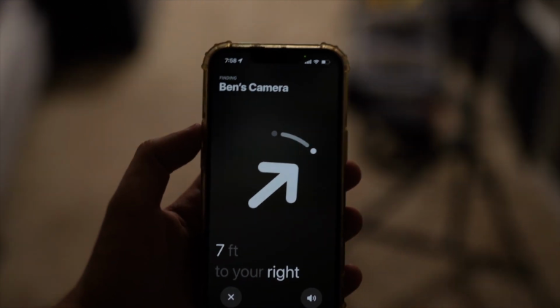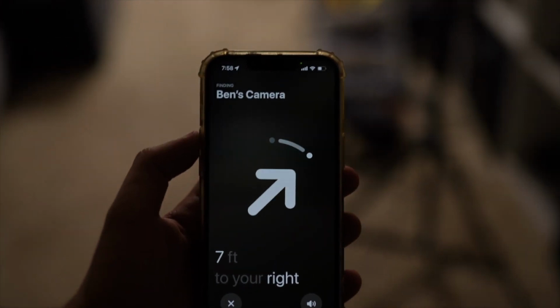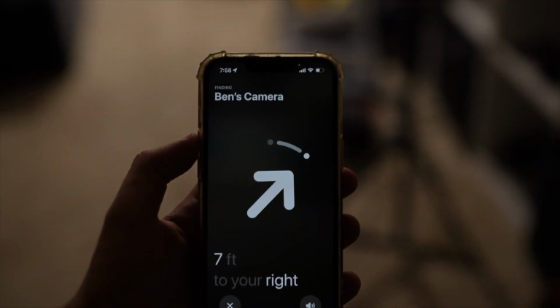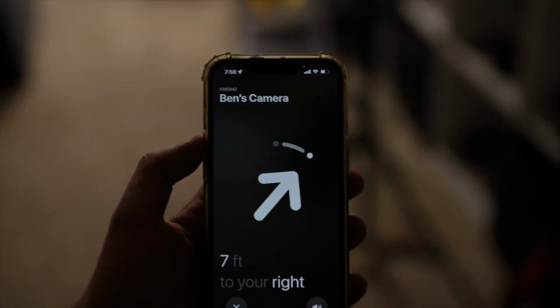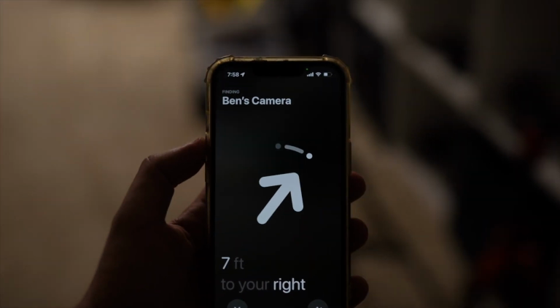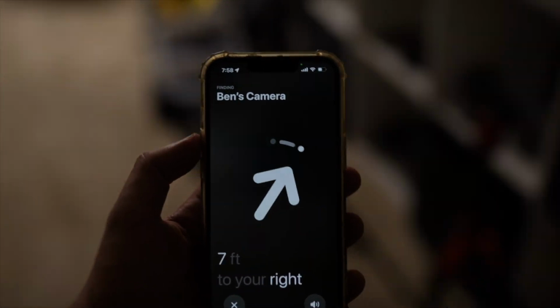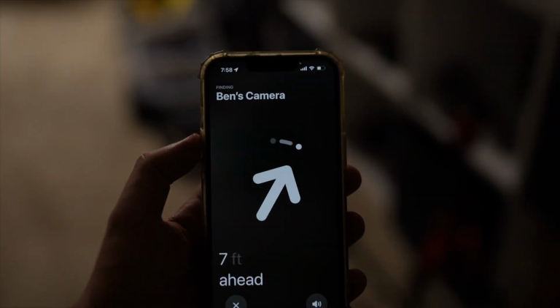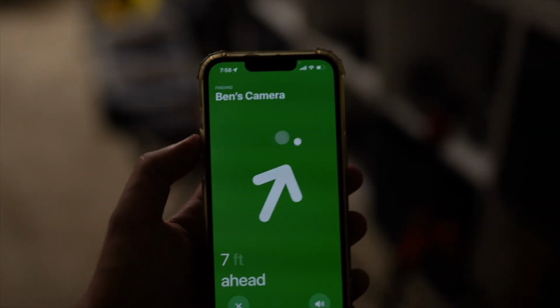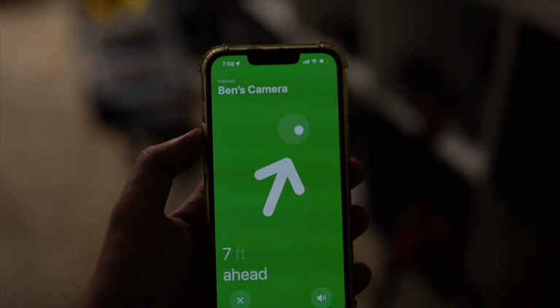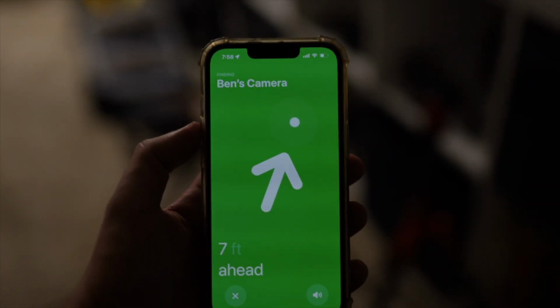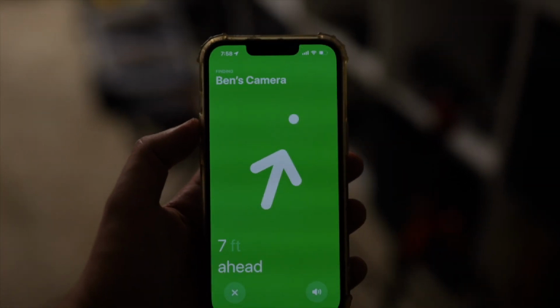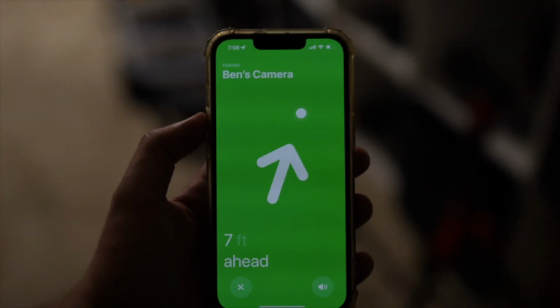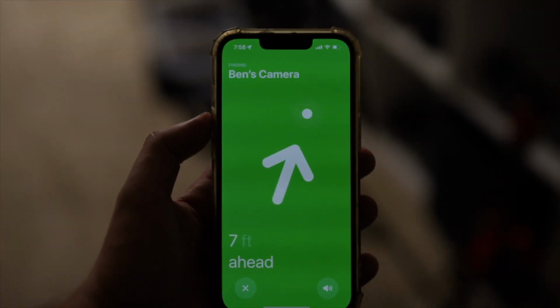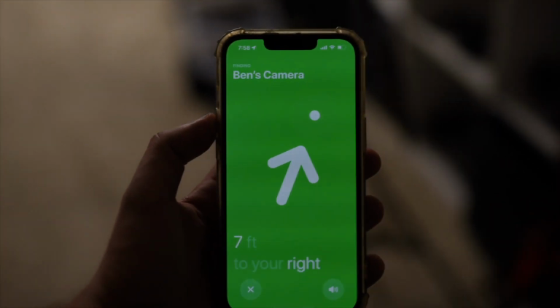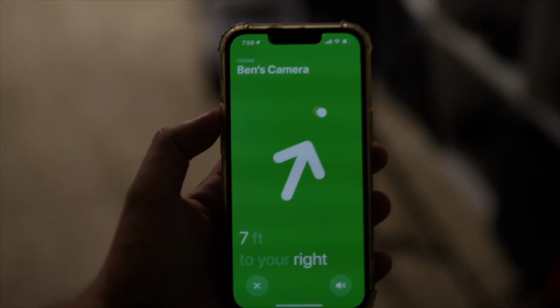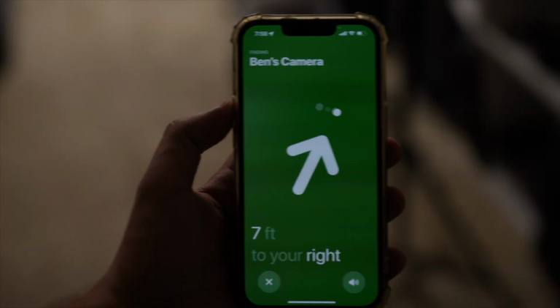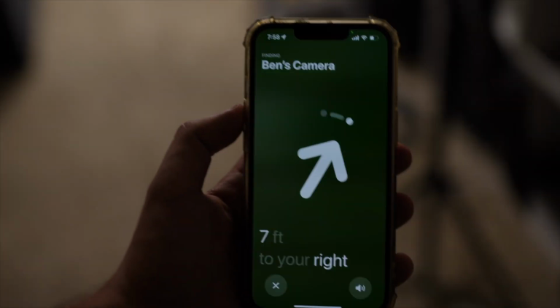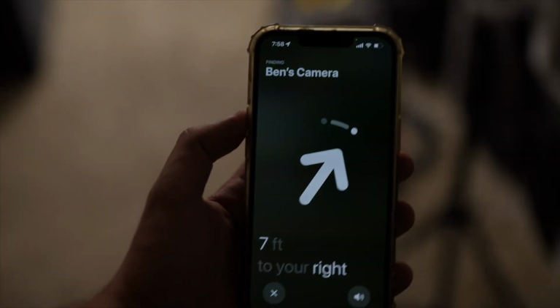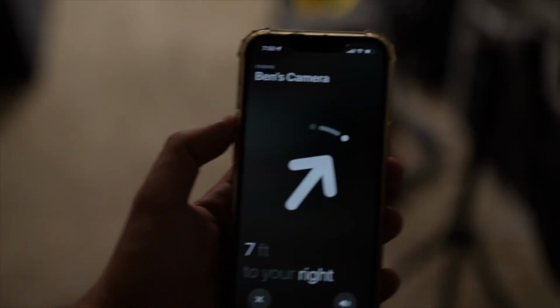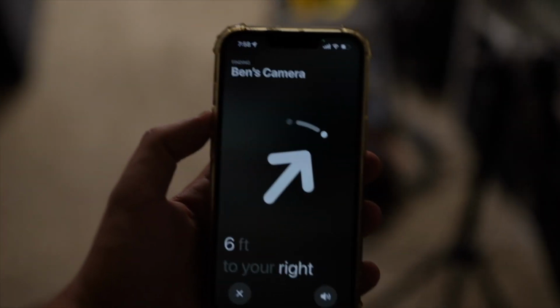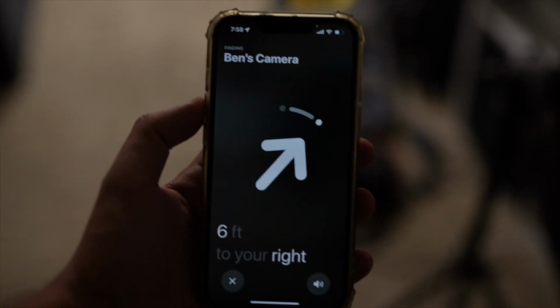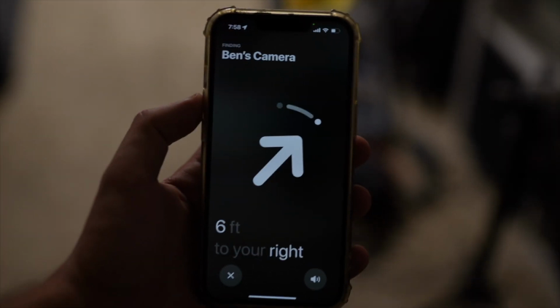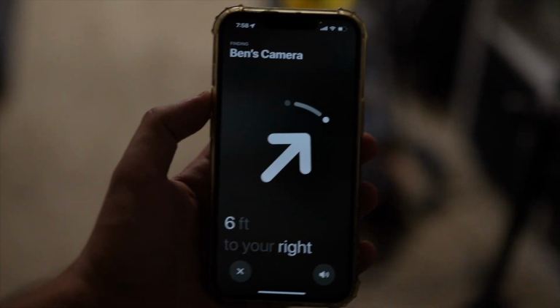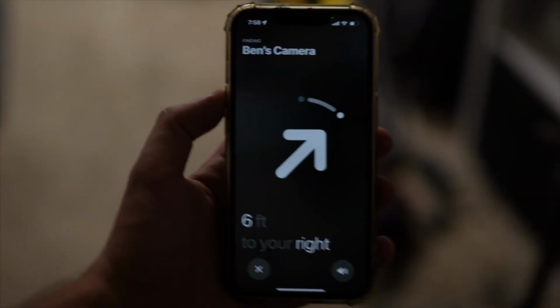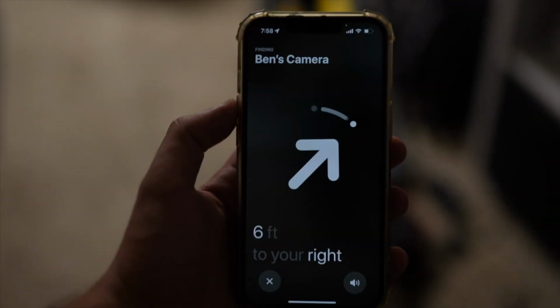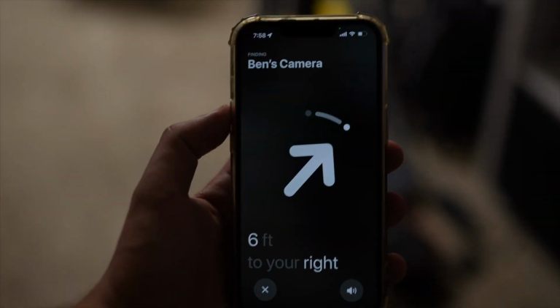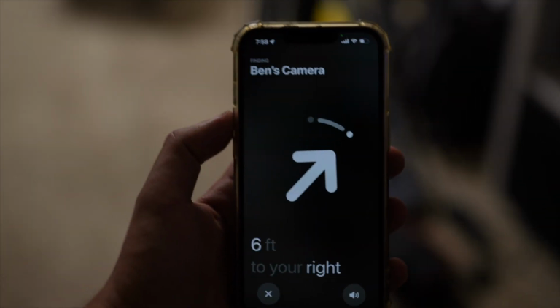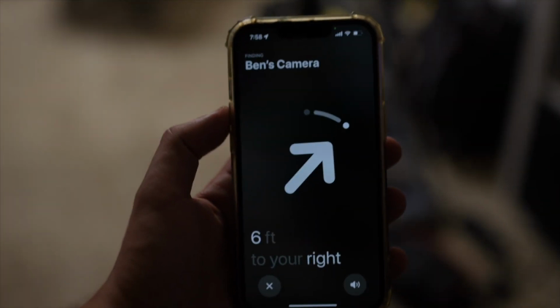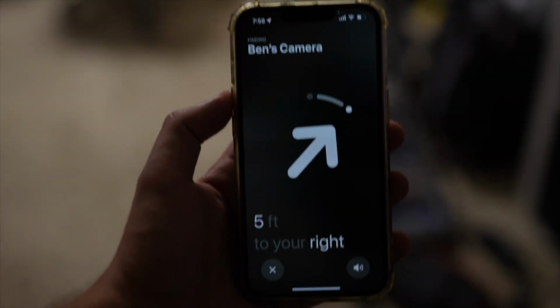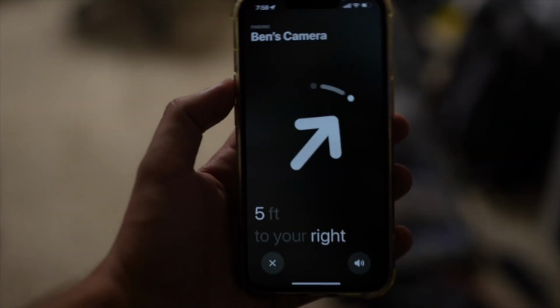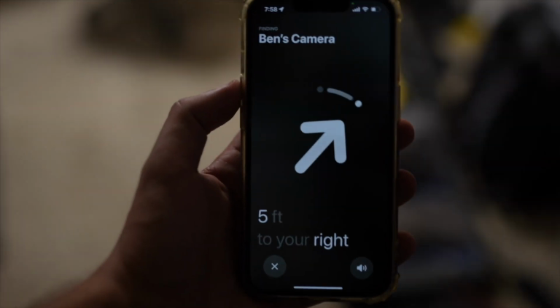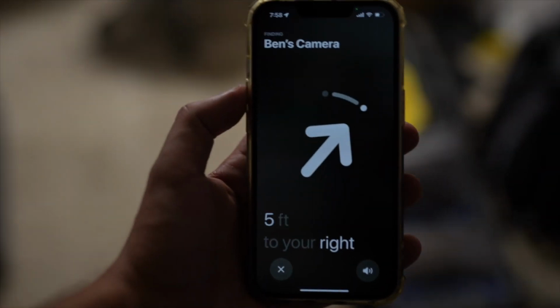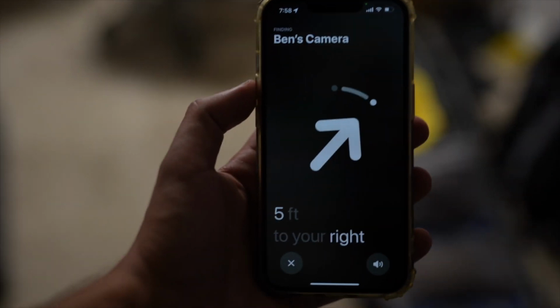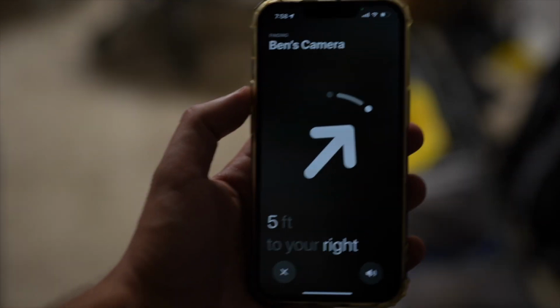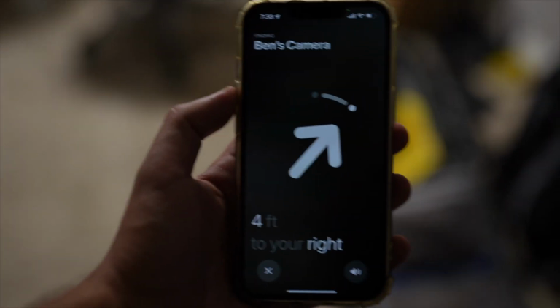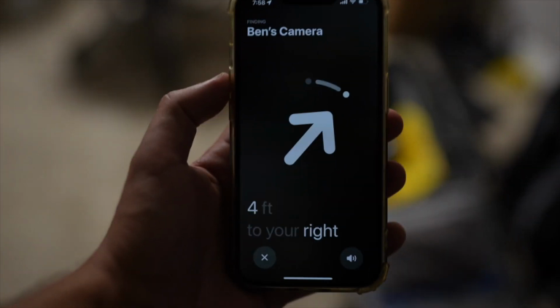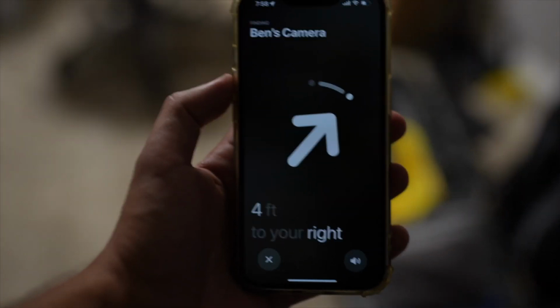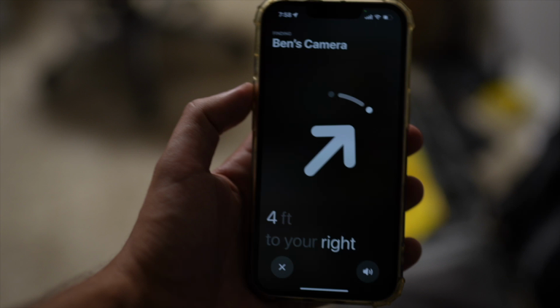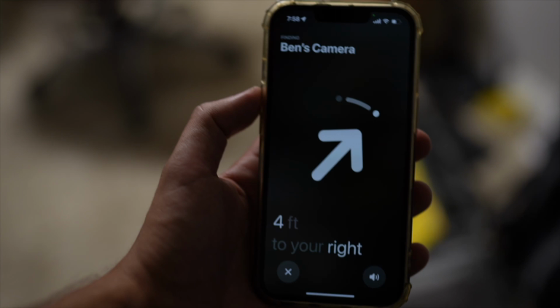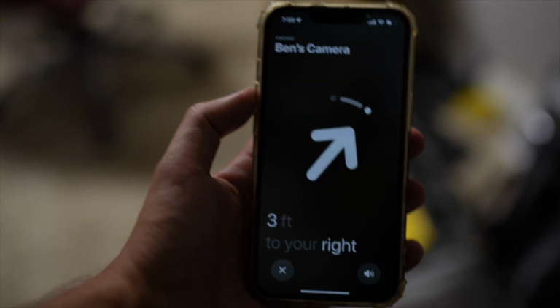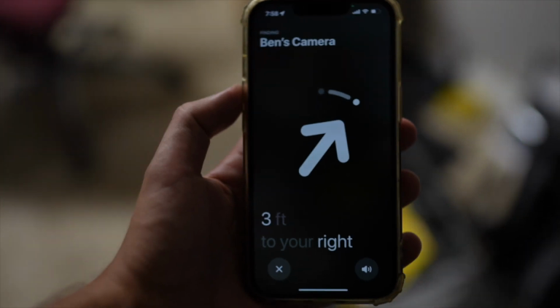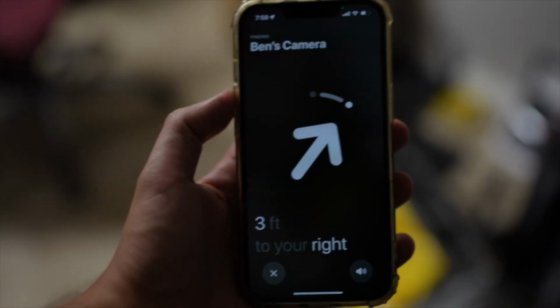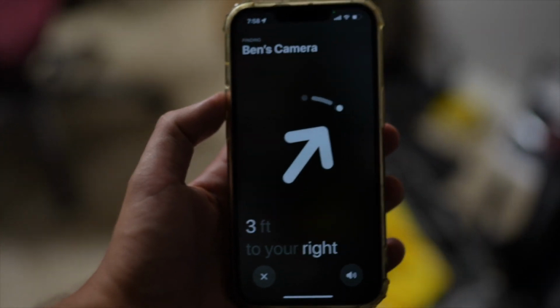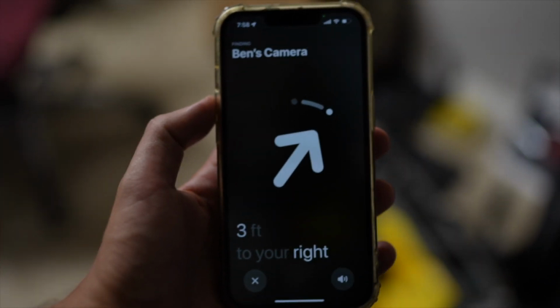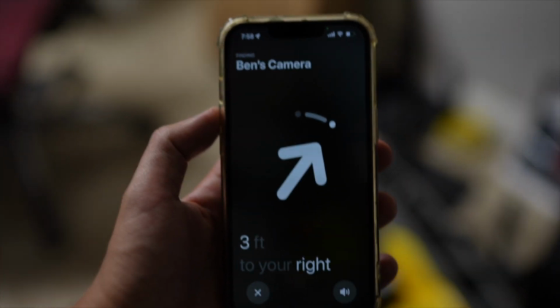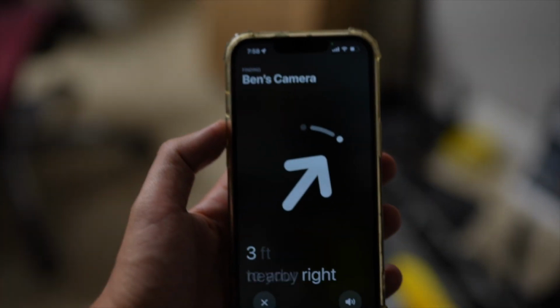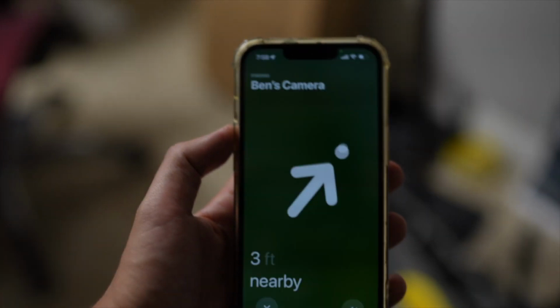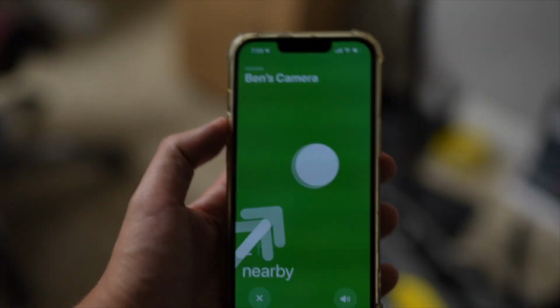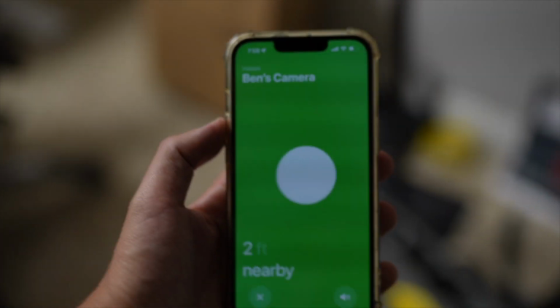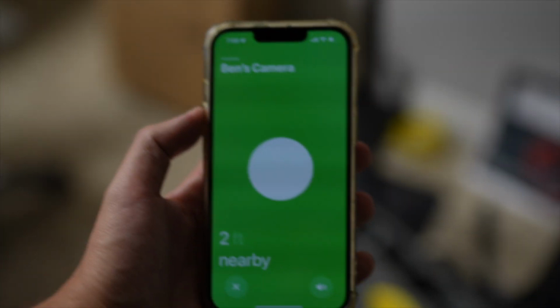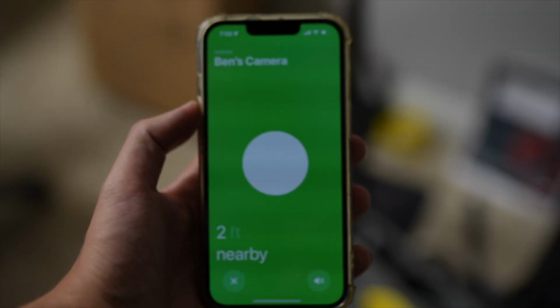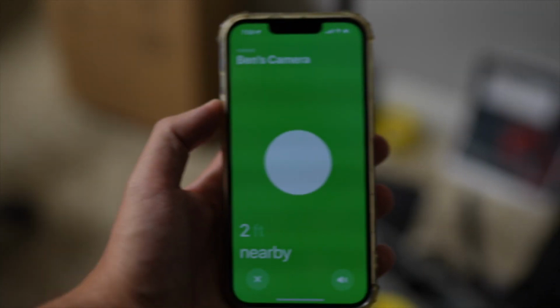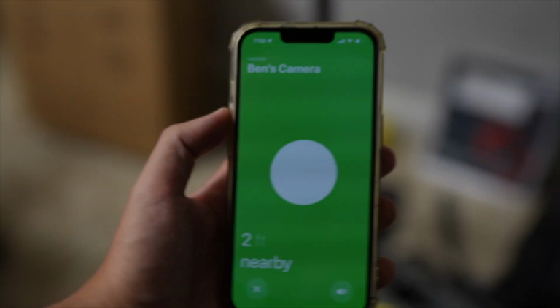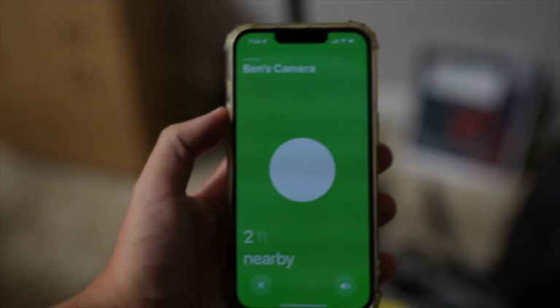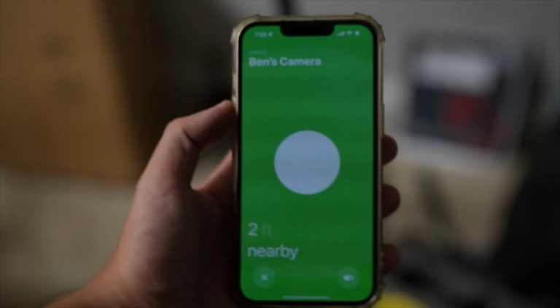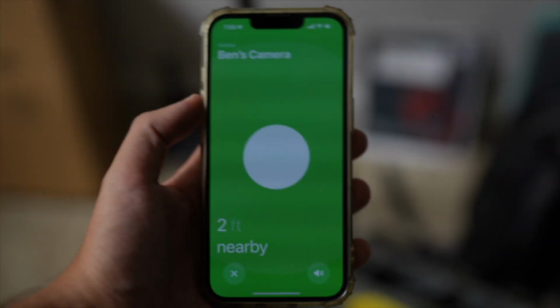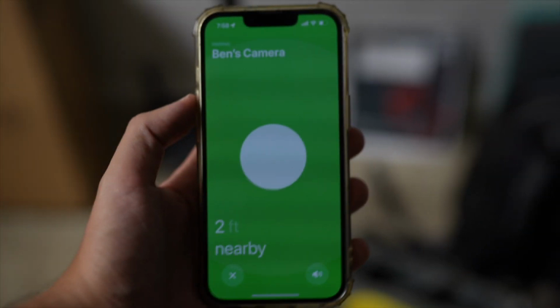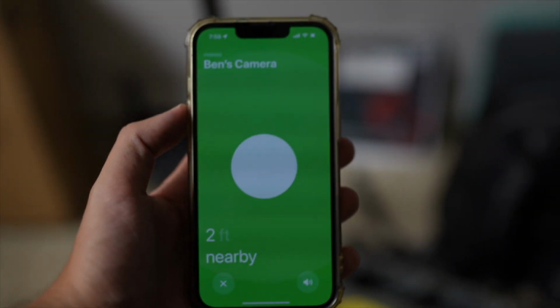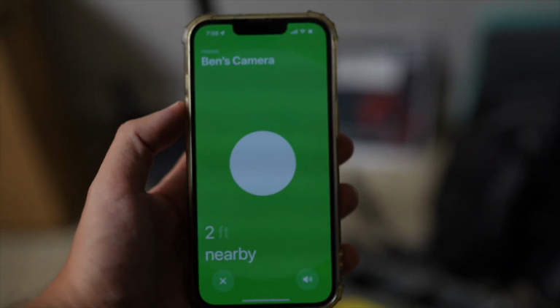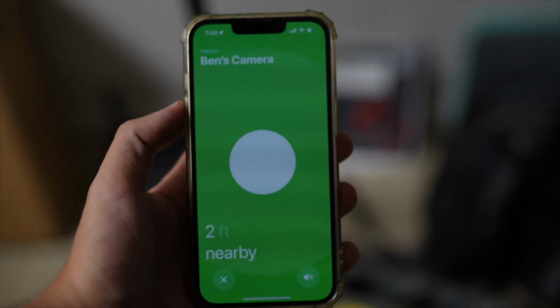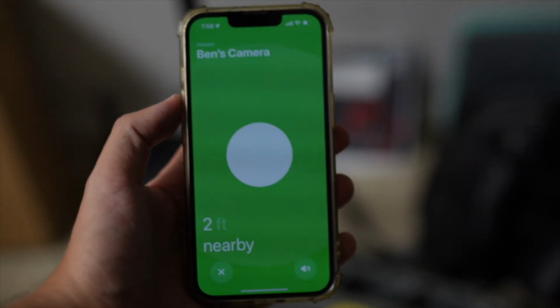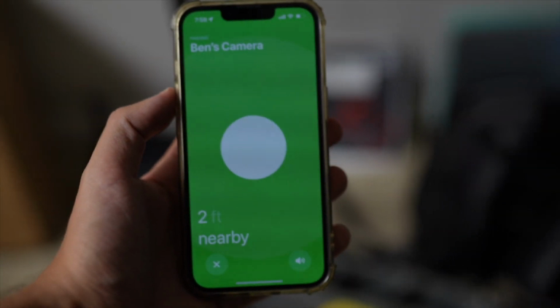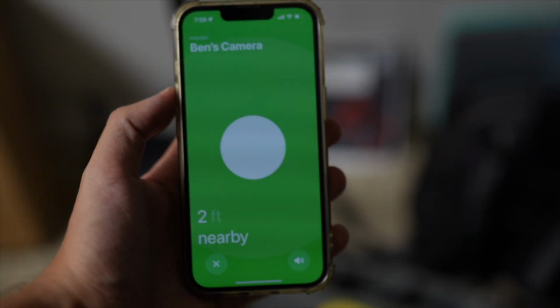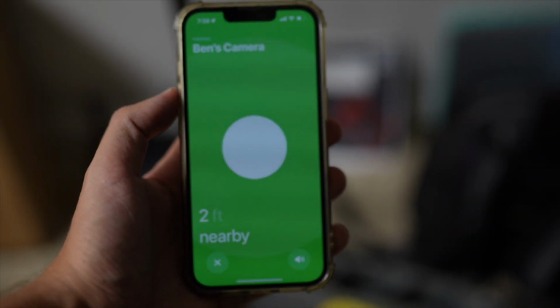It says seven feet to your right, seven feet ahead, six feet, five feet, four feet, three feet, two feet, and it says it's nearby.